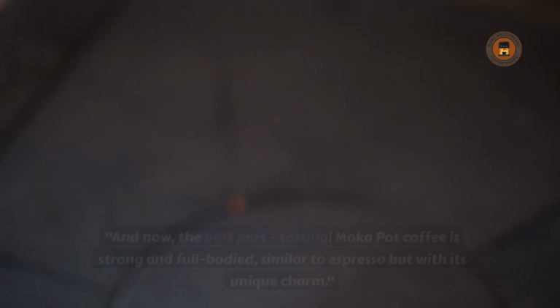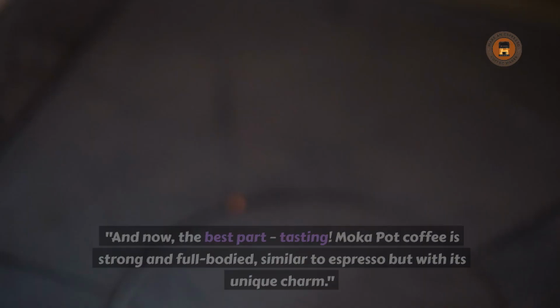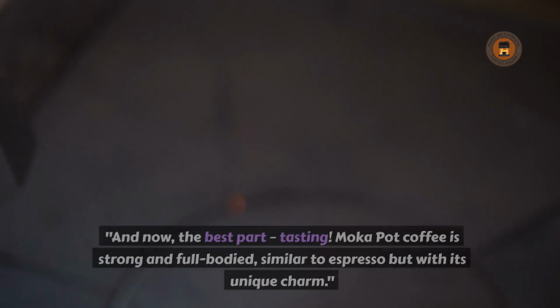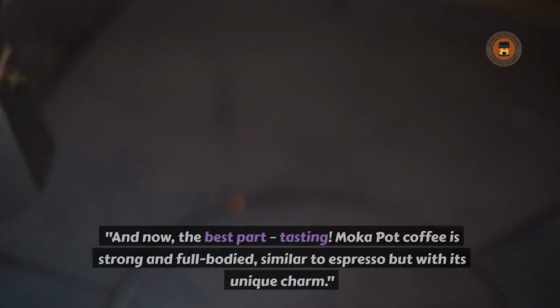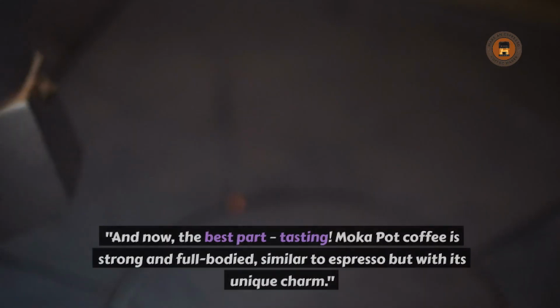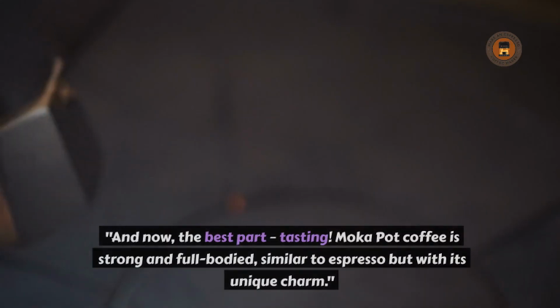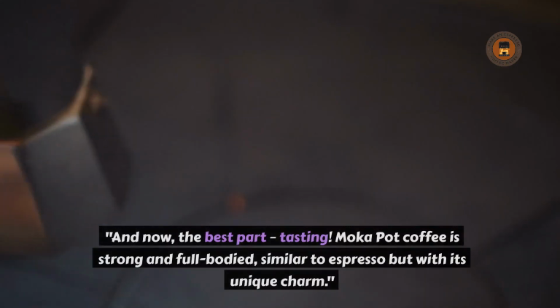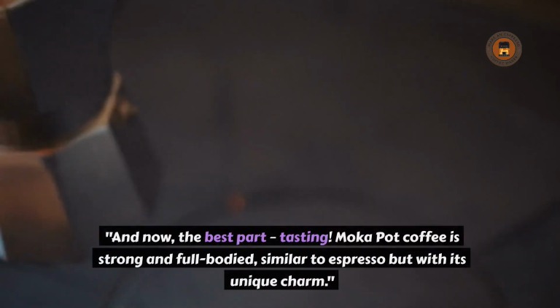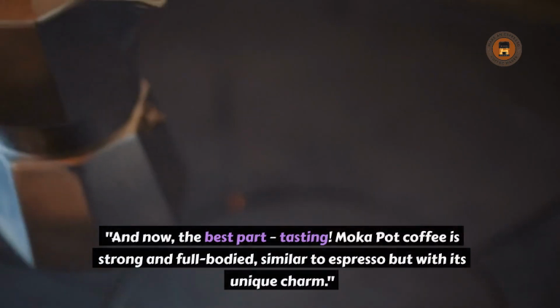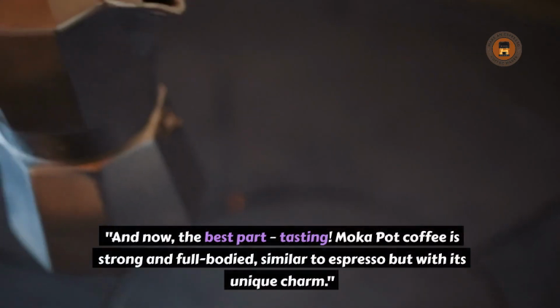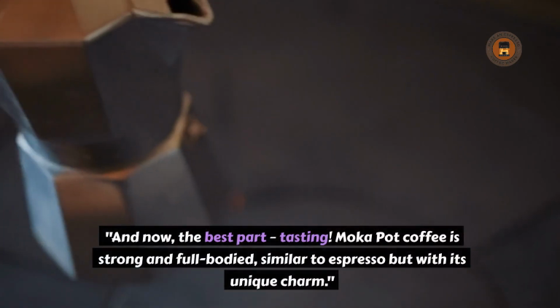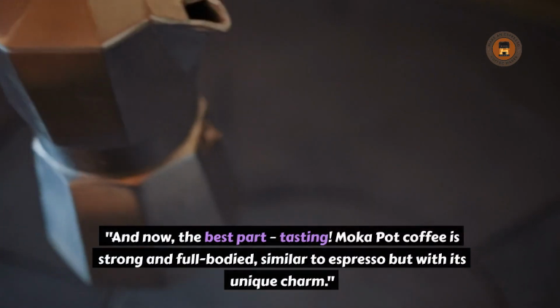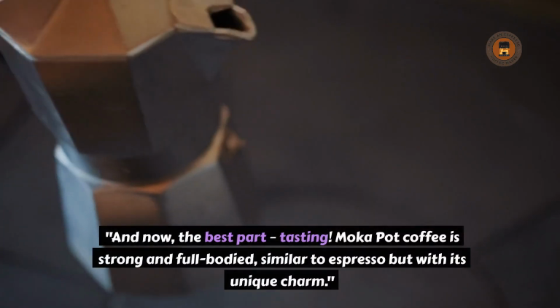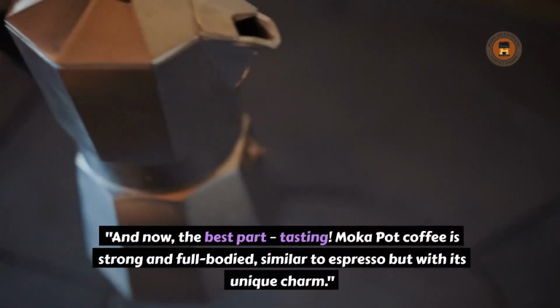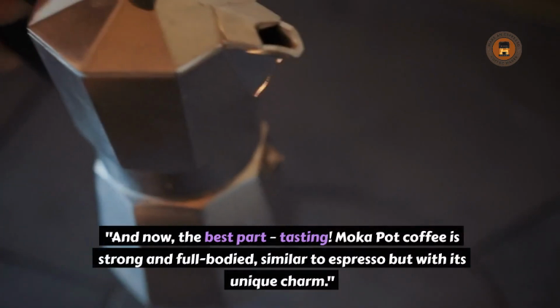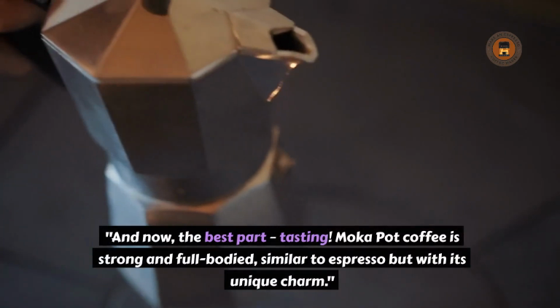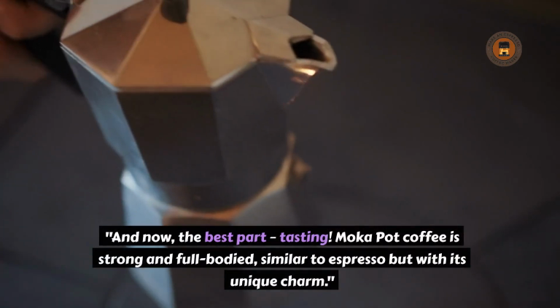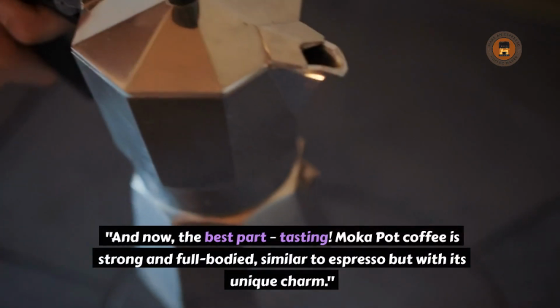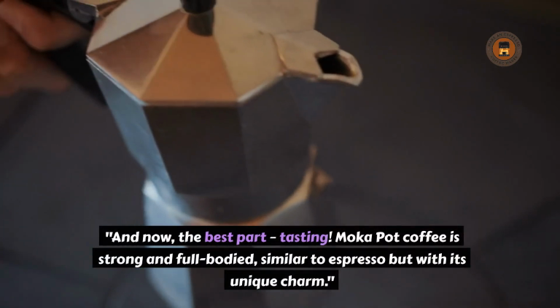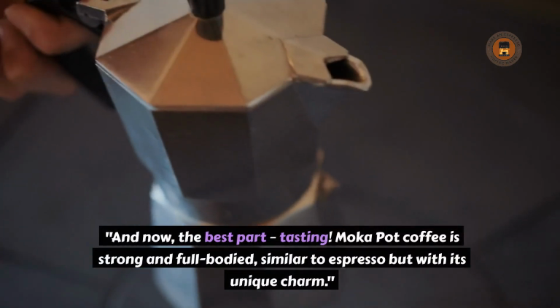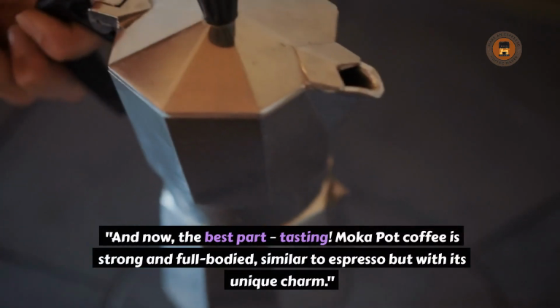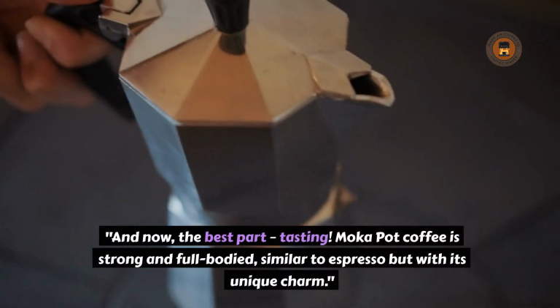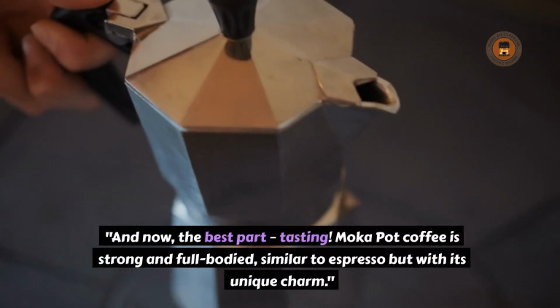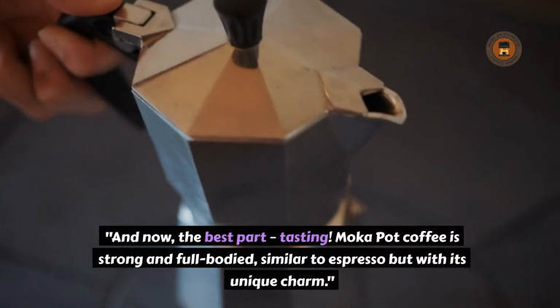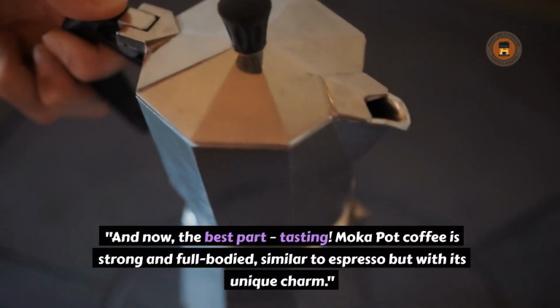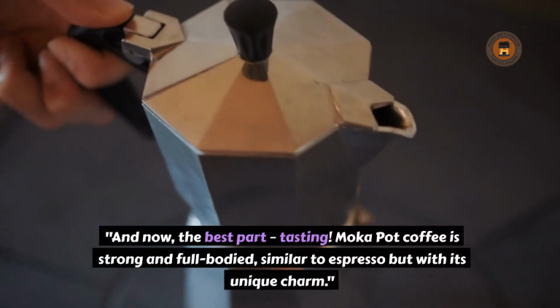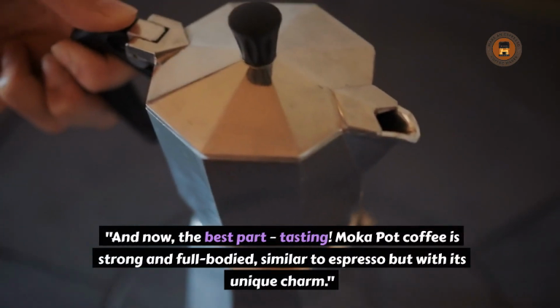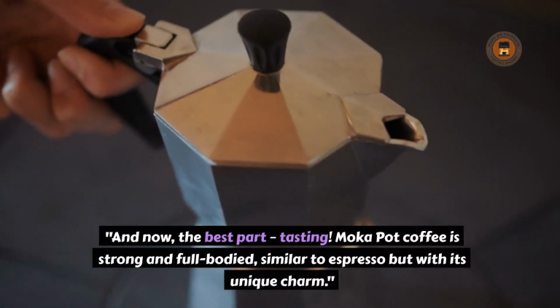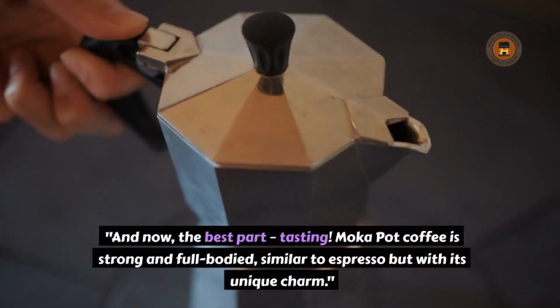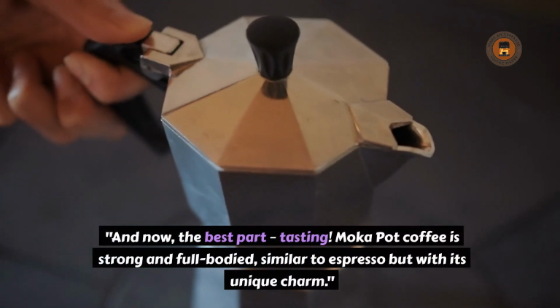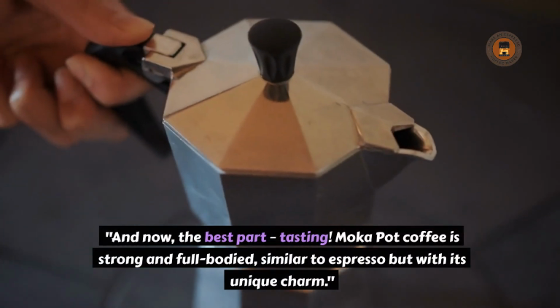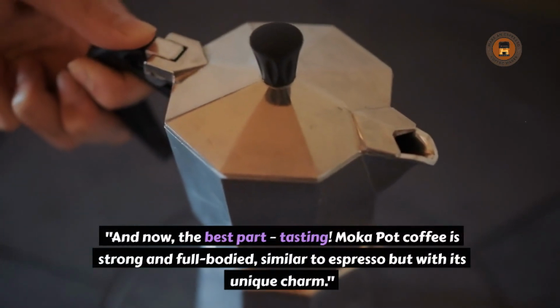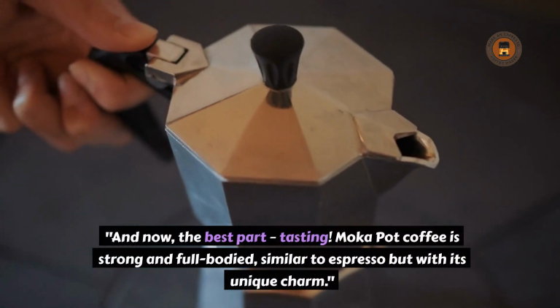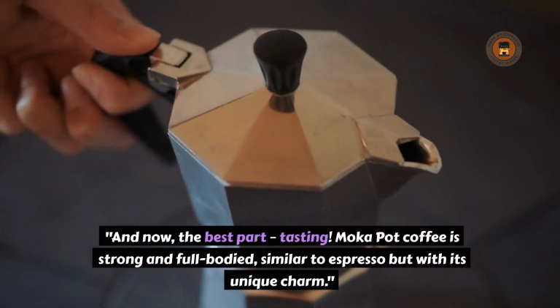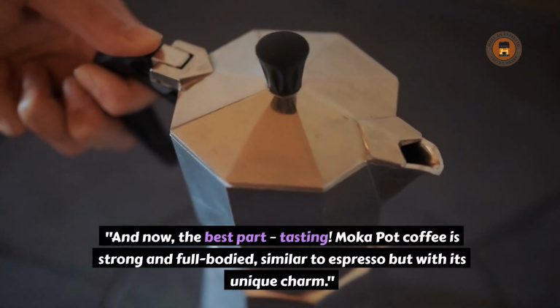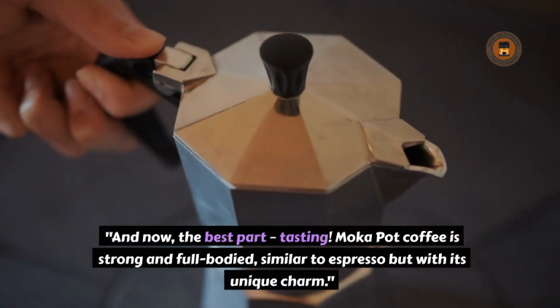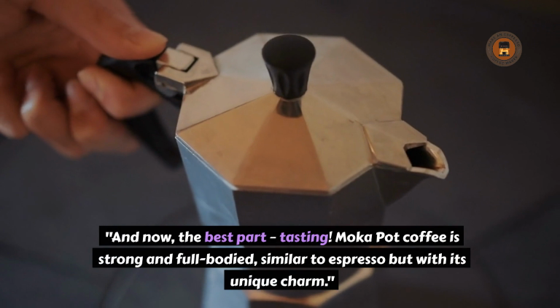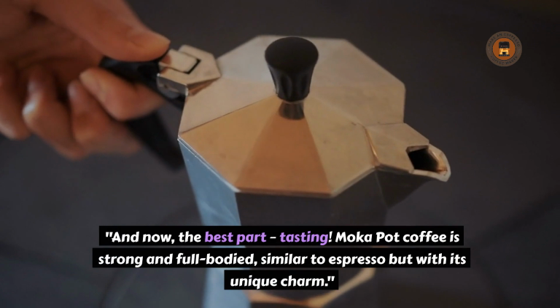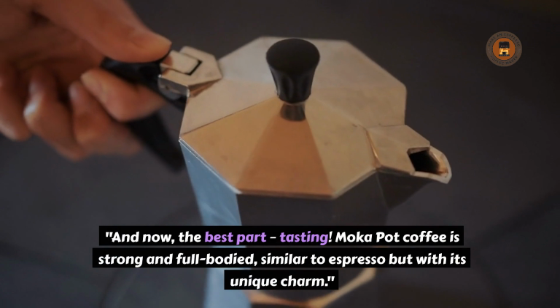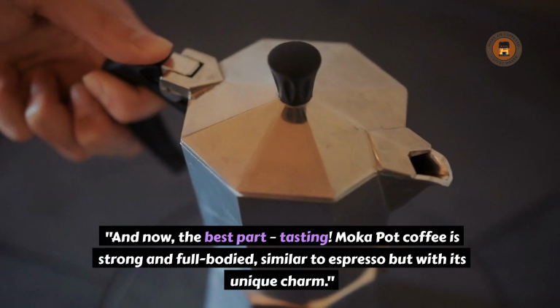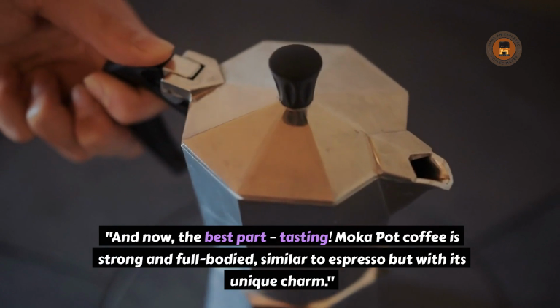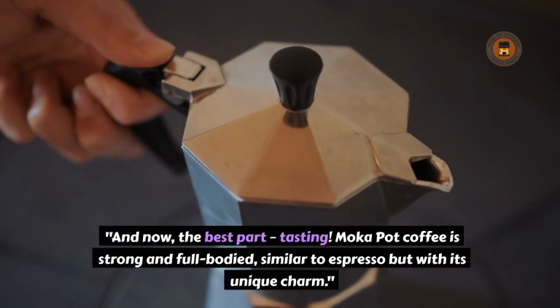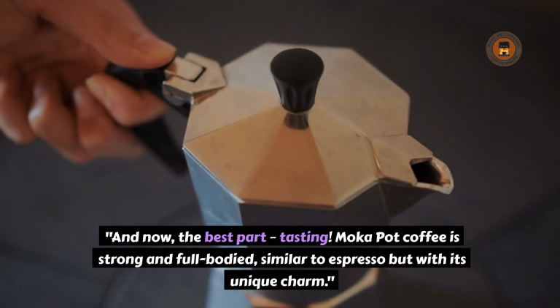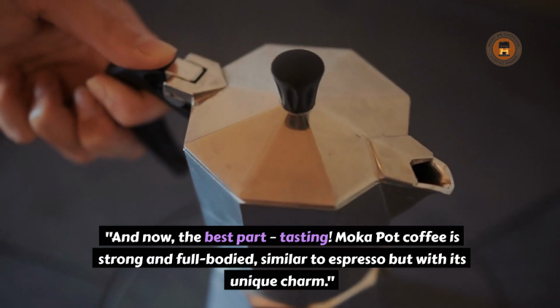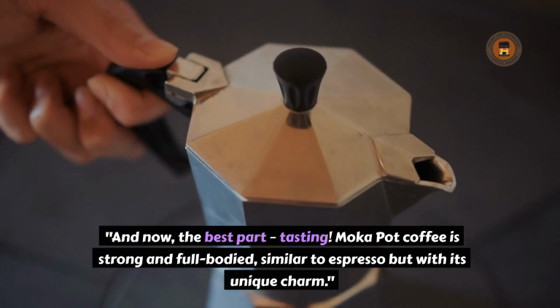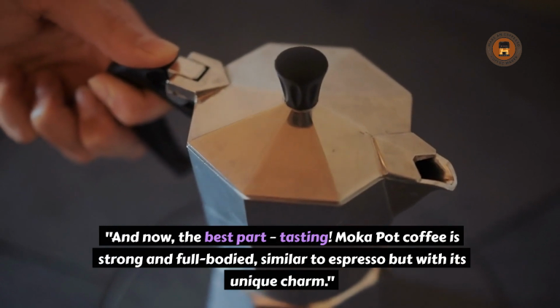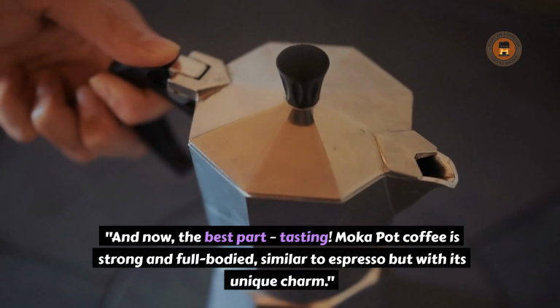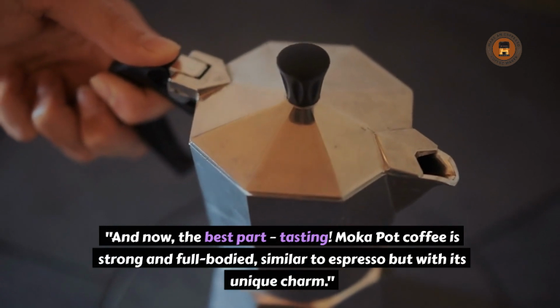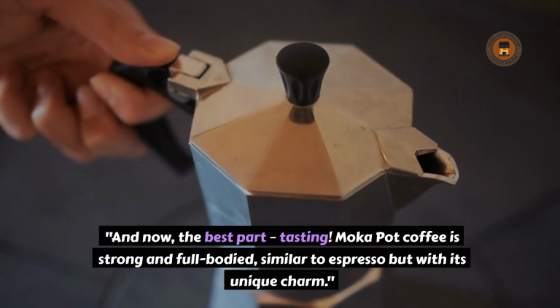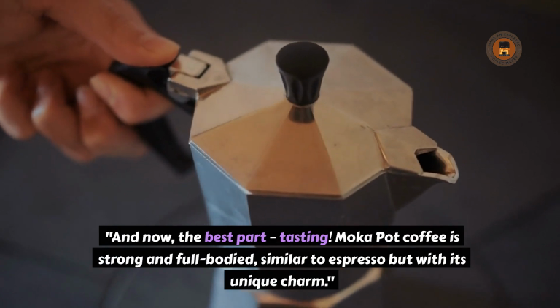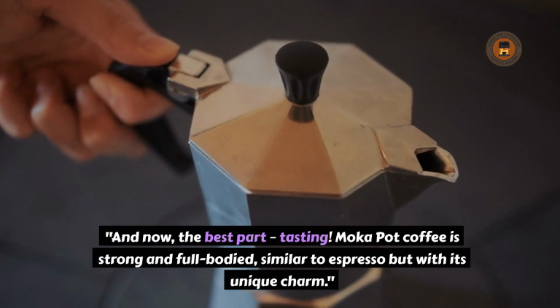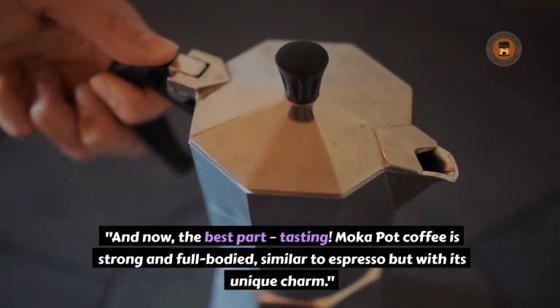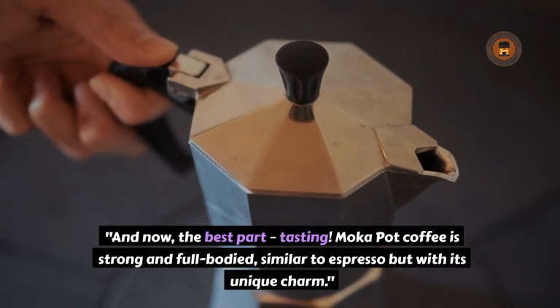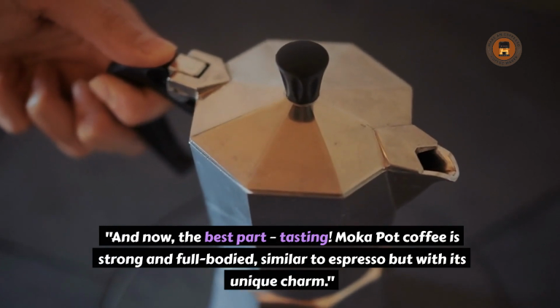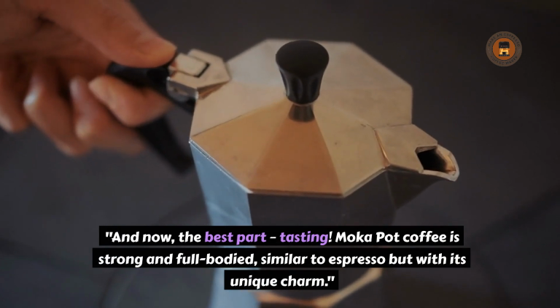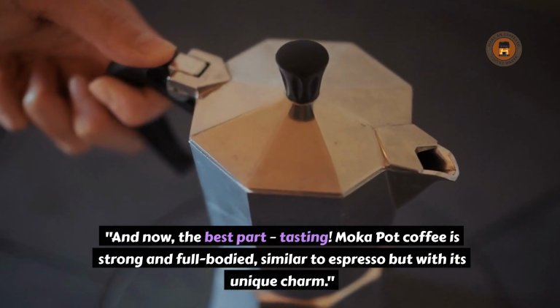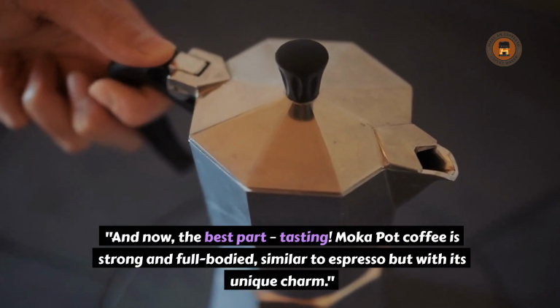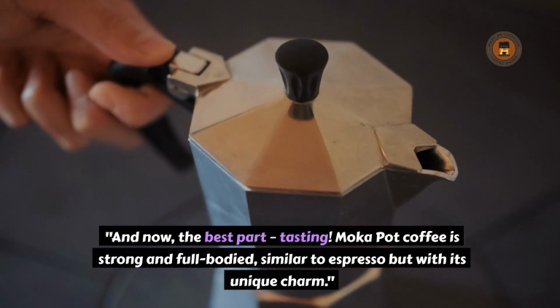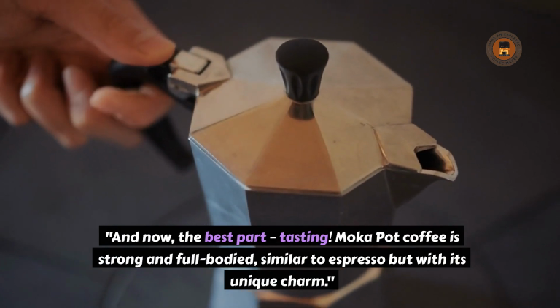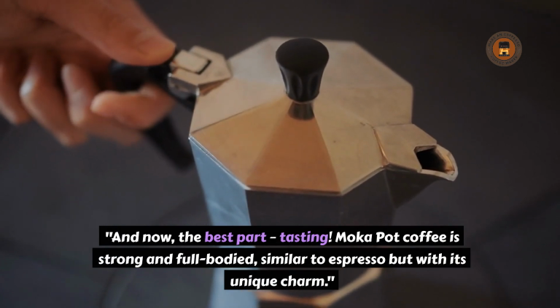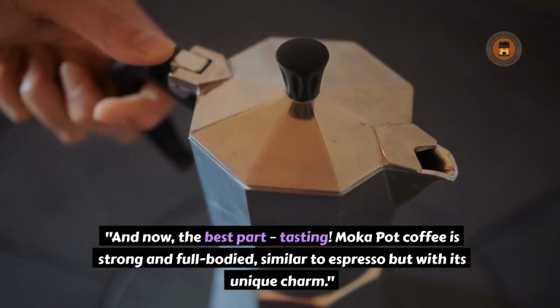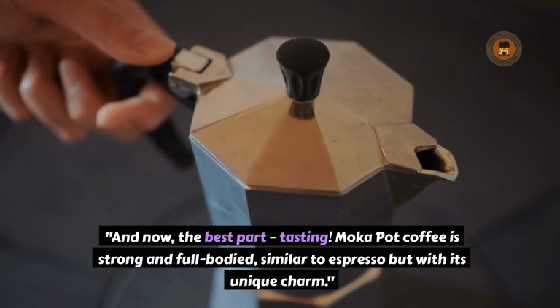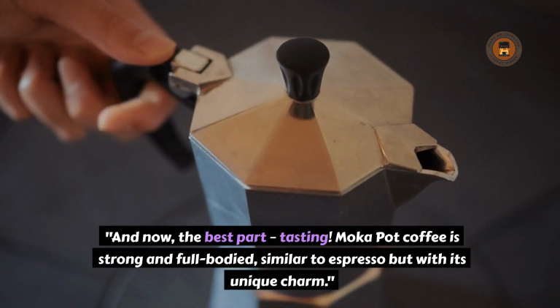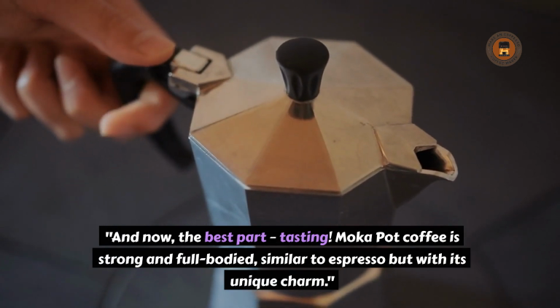And now the best part — tasting! Moka pot coffee is strong and full-bodied, similar to espresso but with its own unique charm.